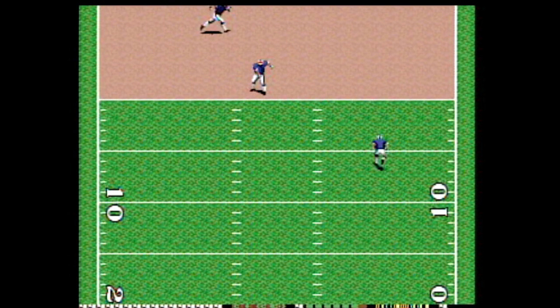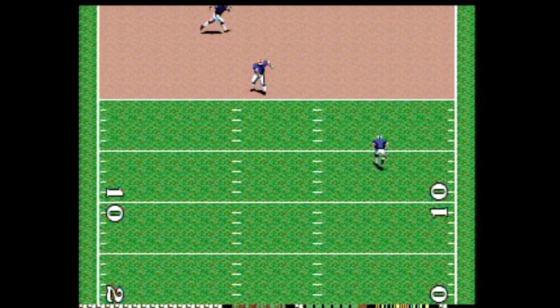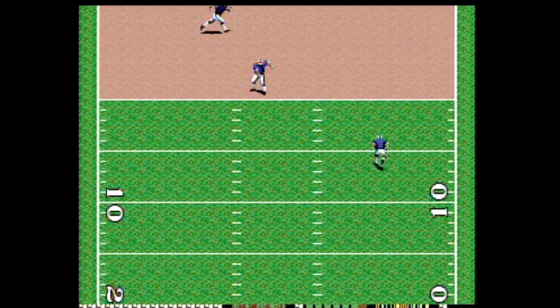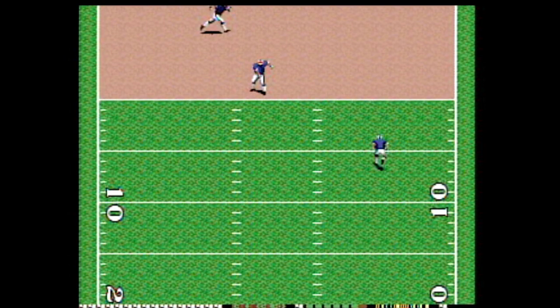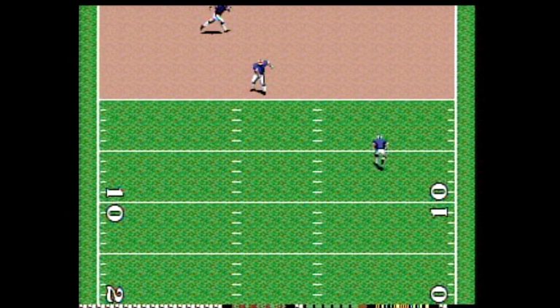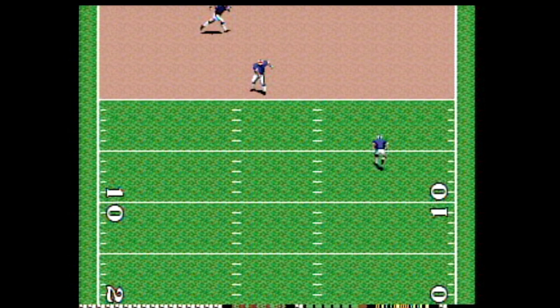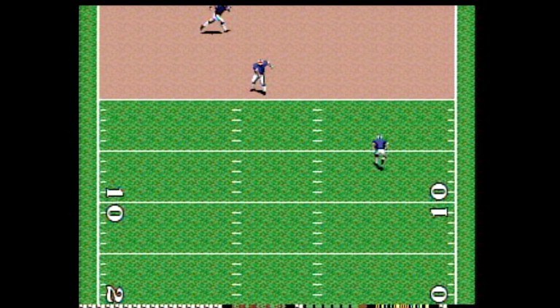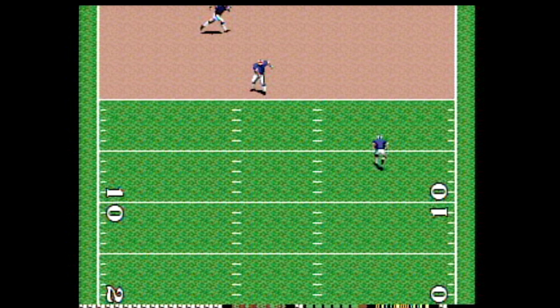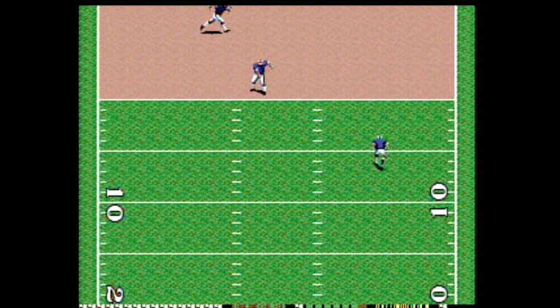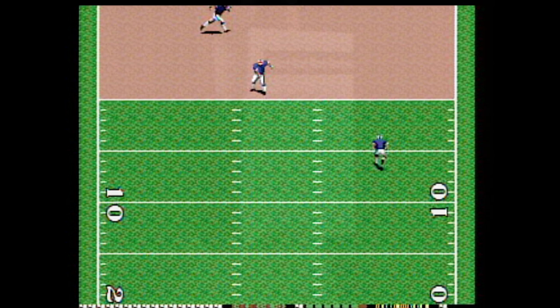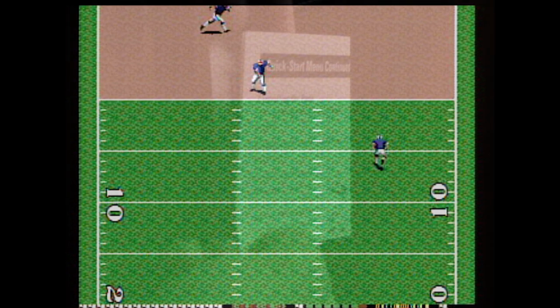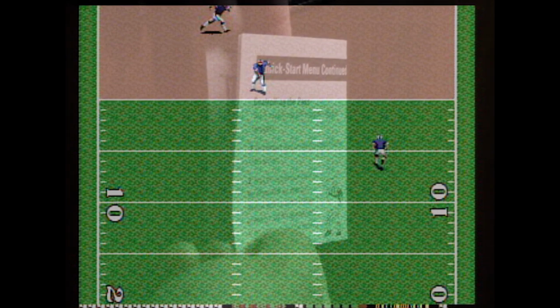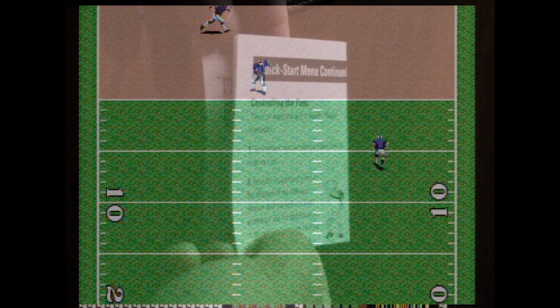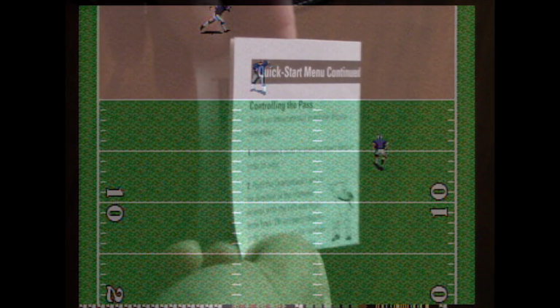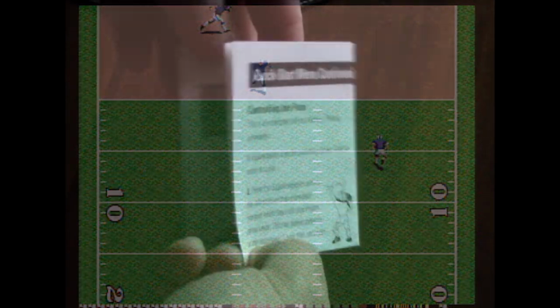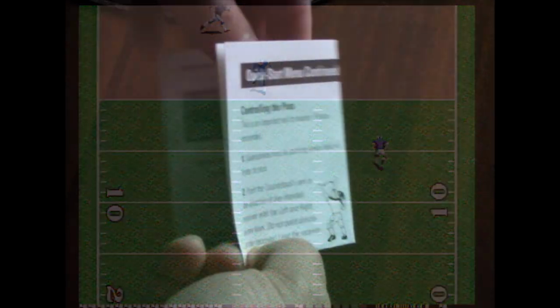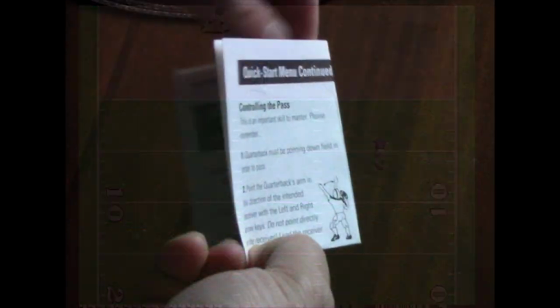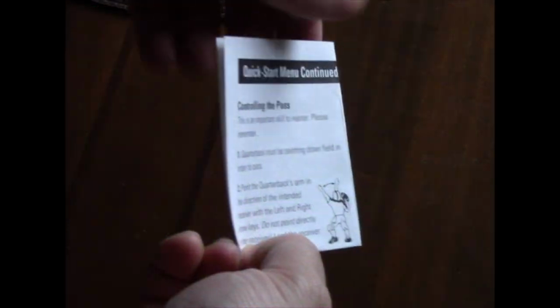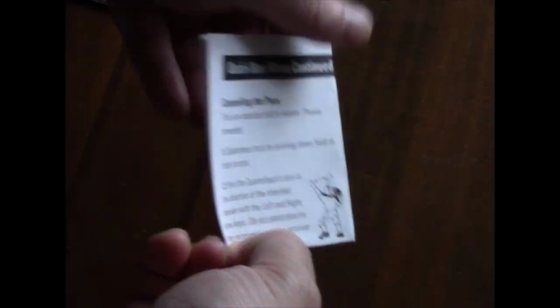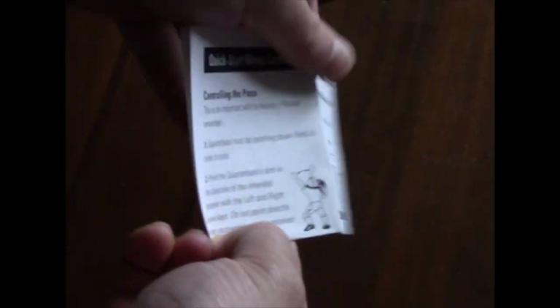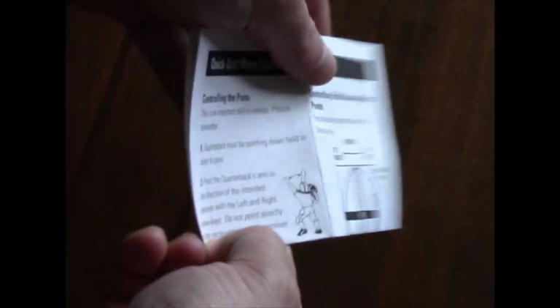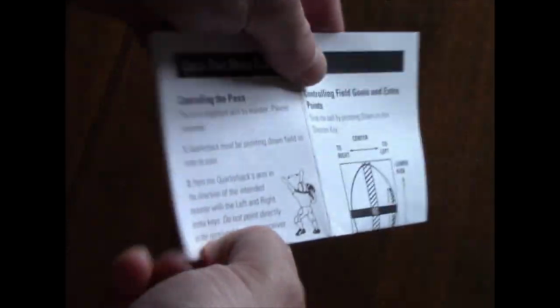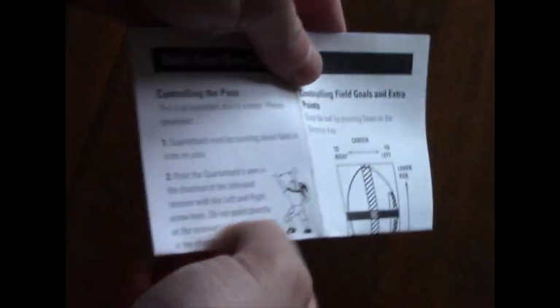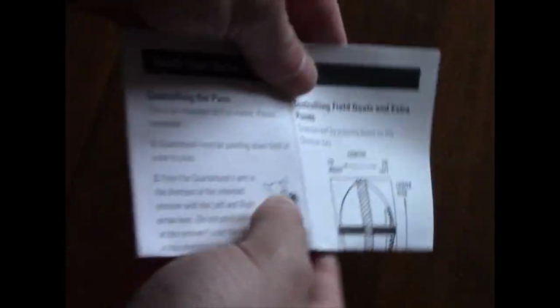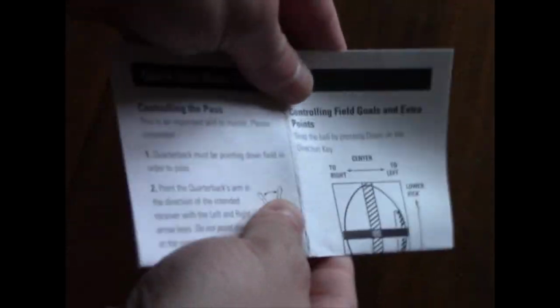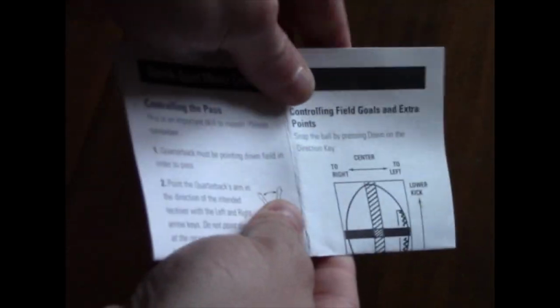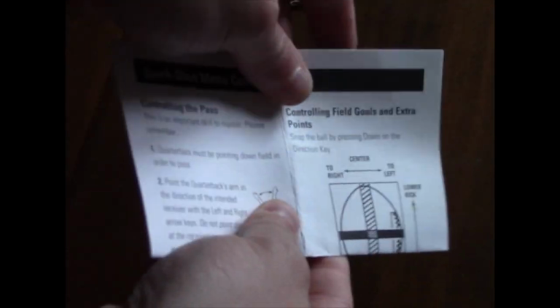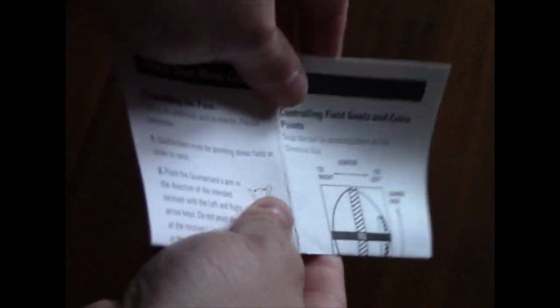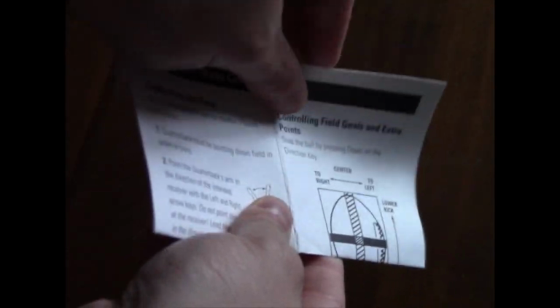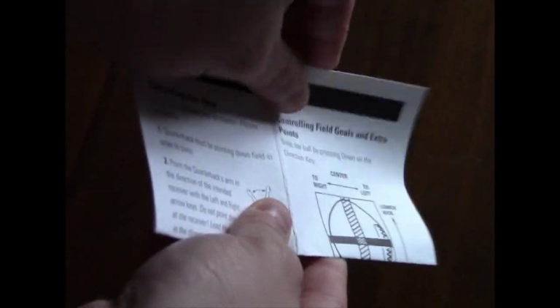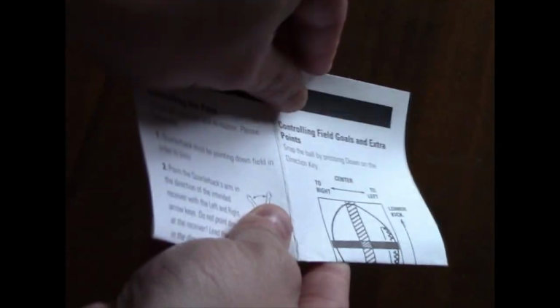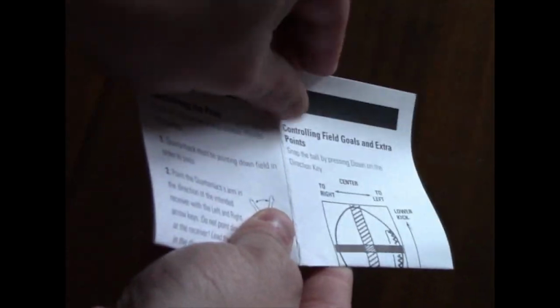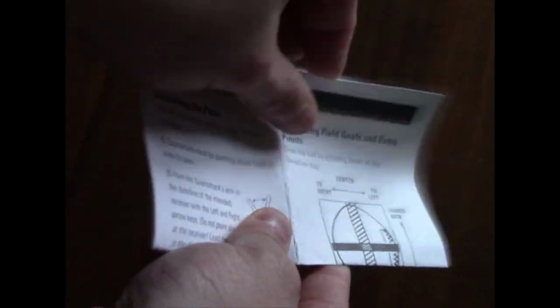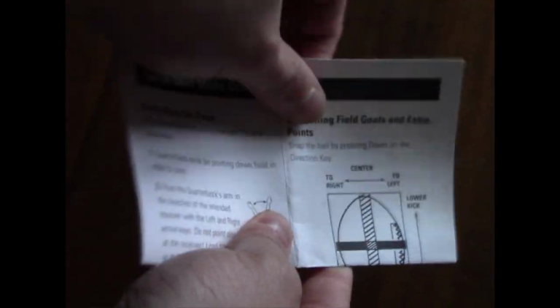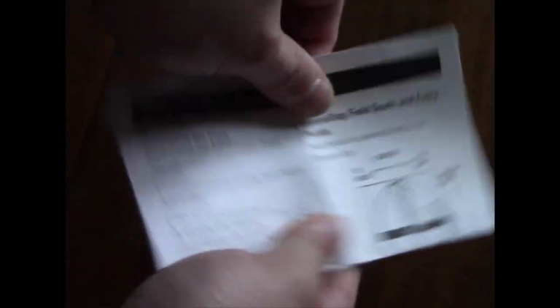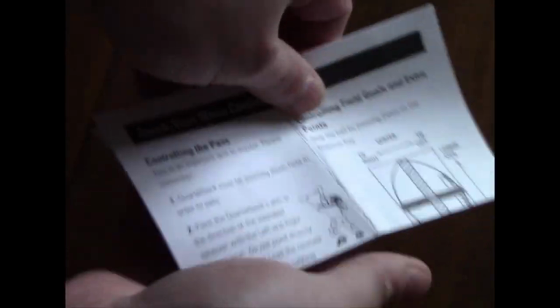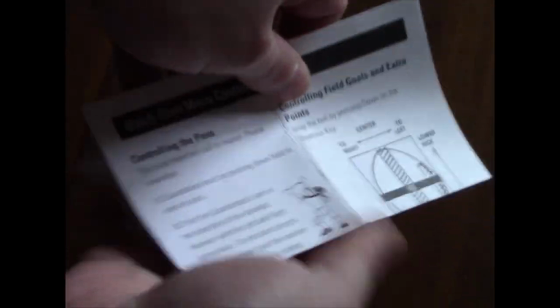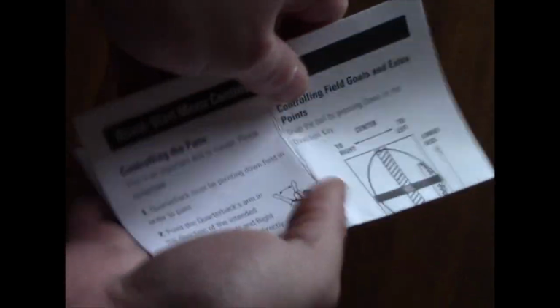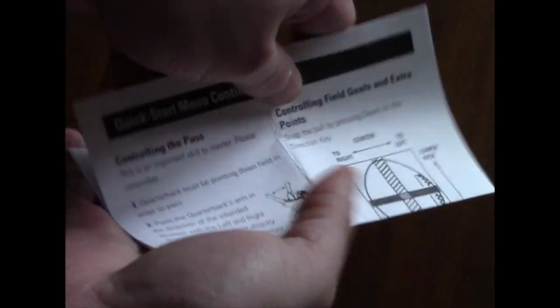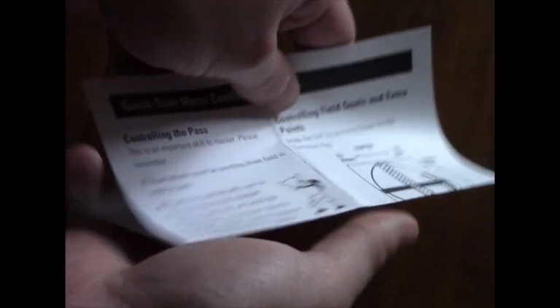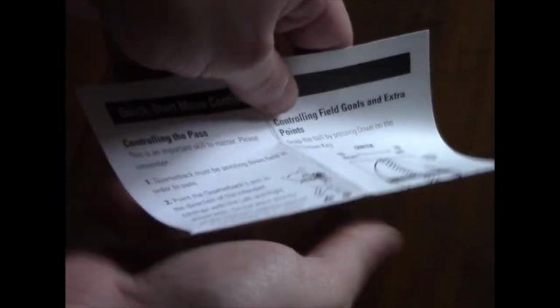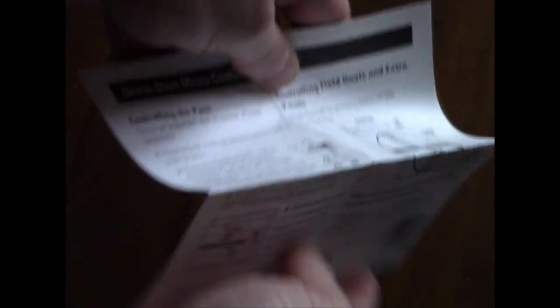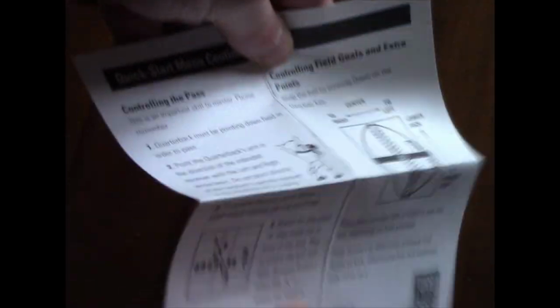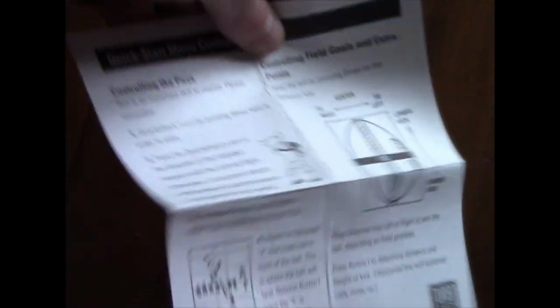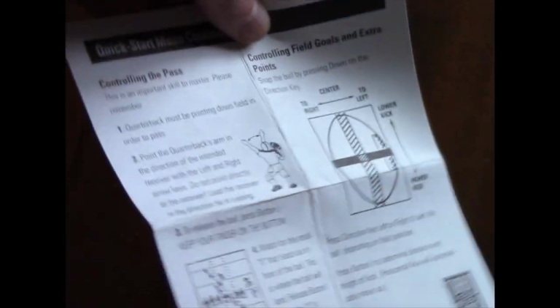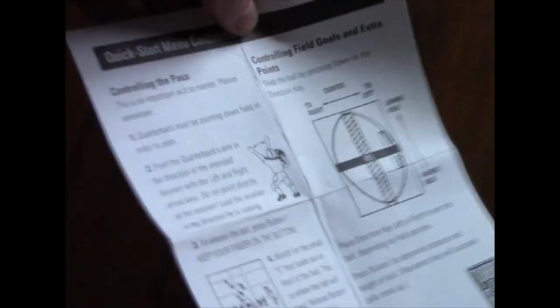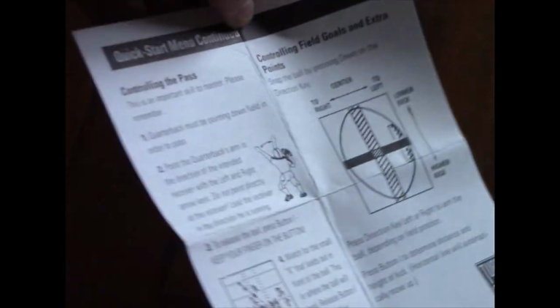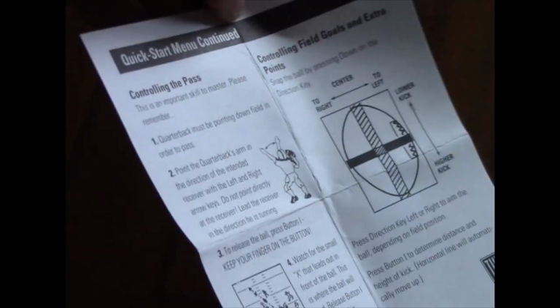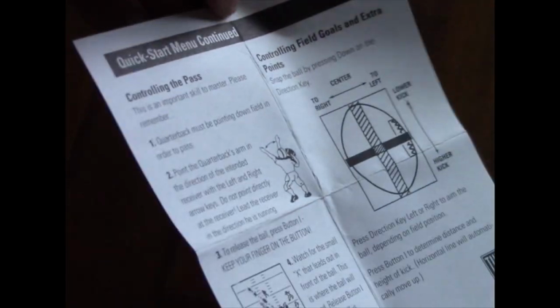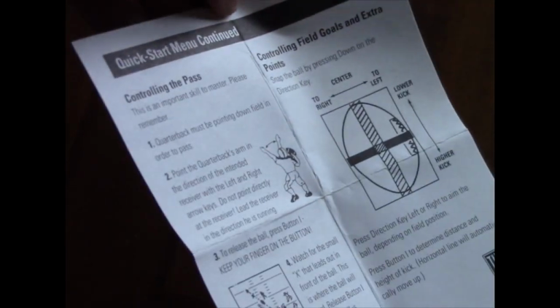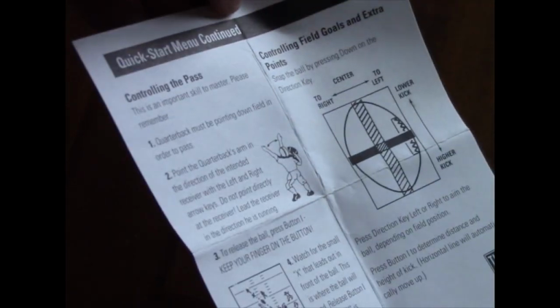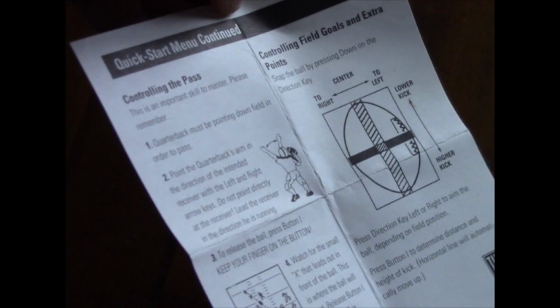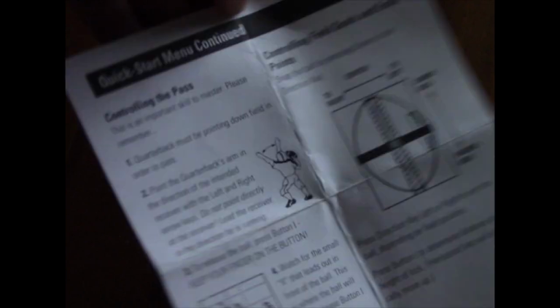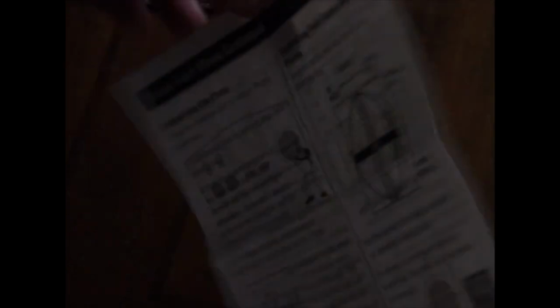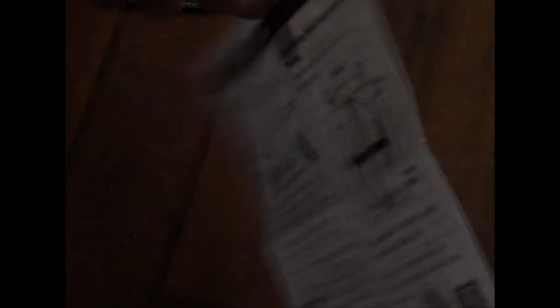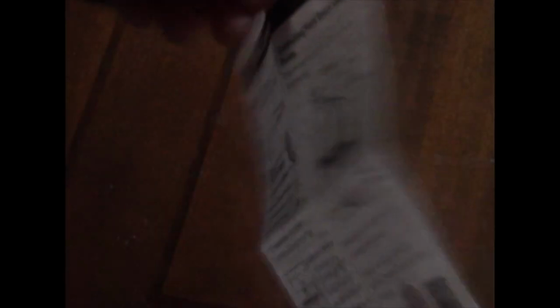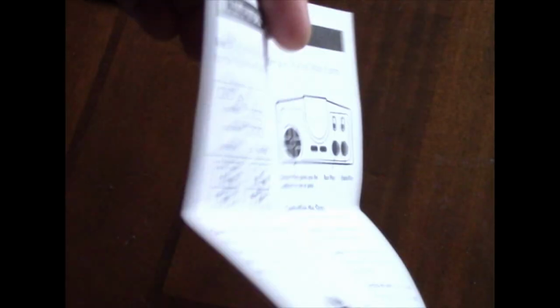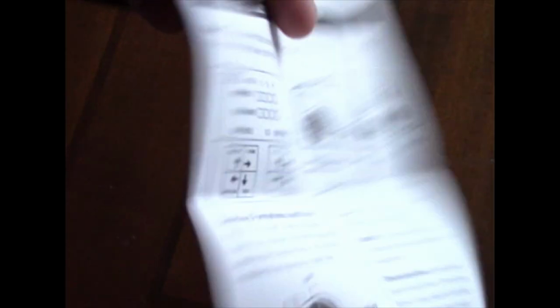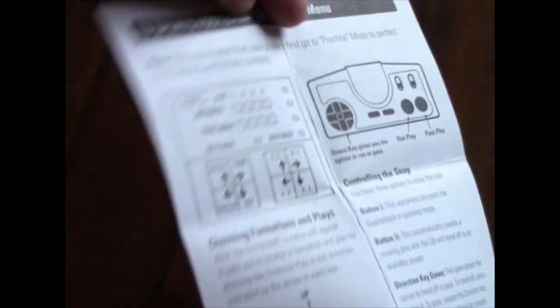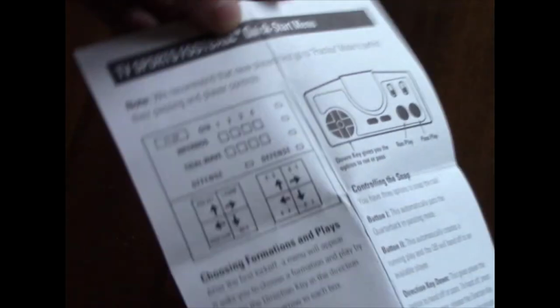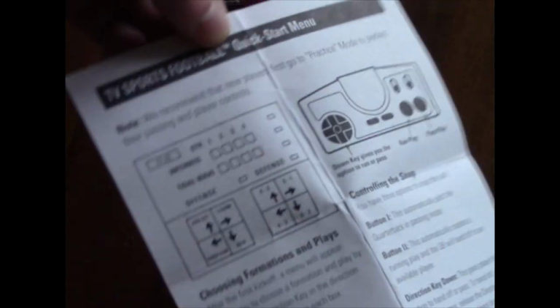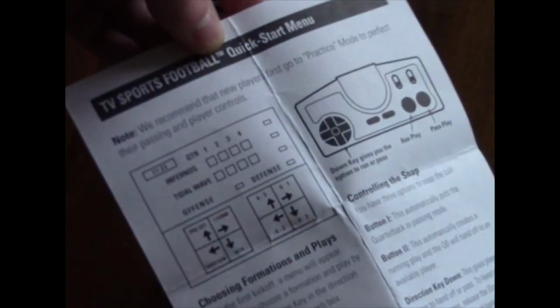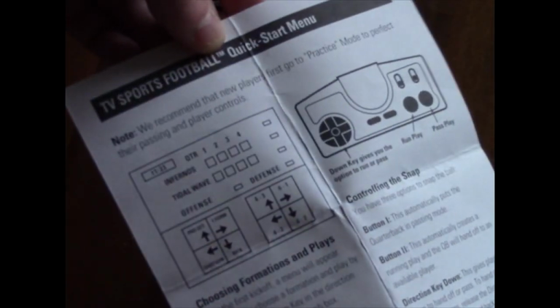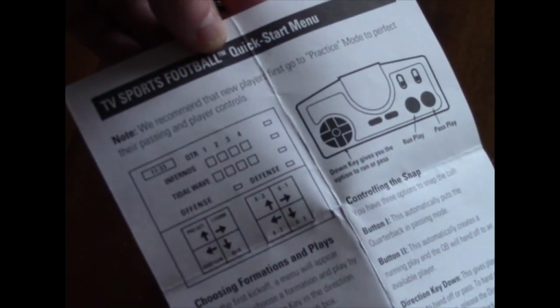My copy of TV Sports Football came with a fold-out card titled The Quick Start Menu, giving you shortcuts on everything.